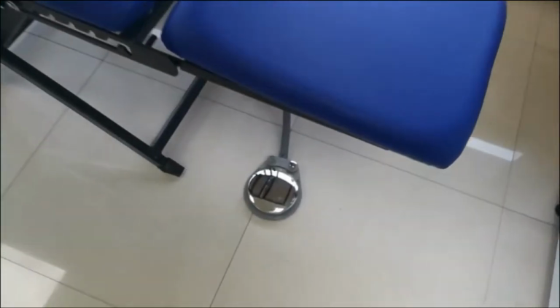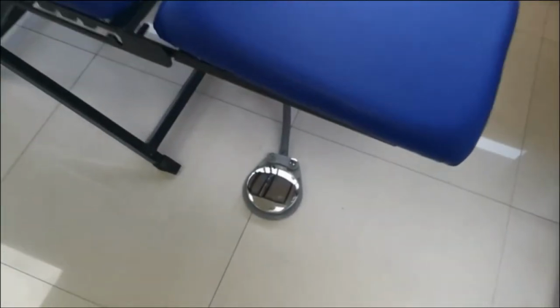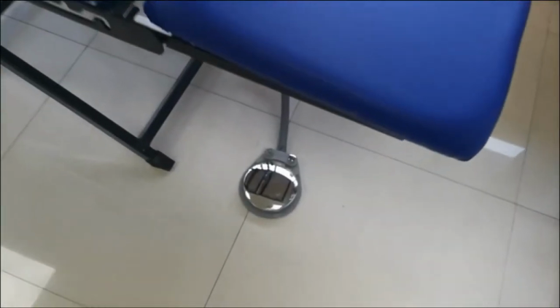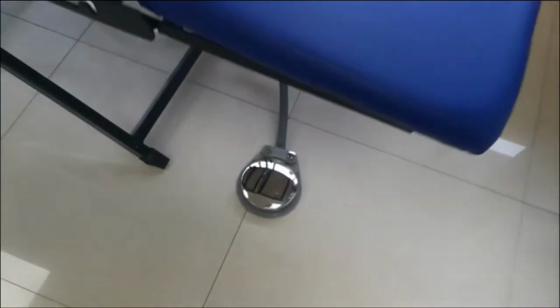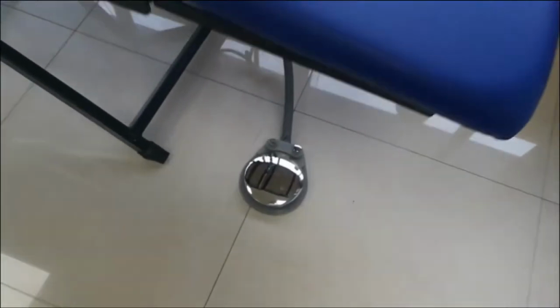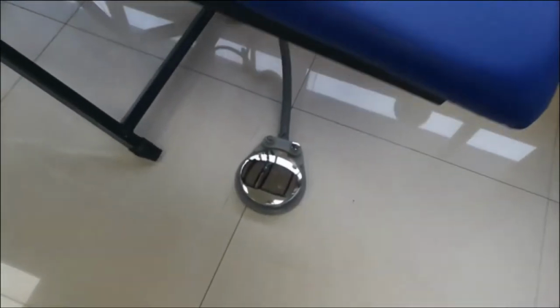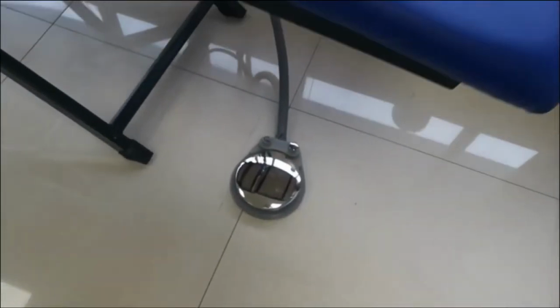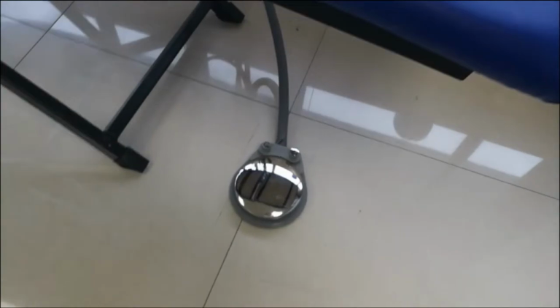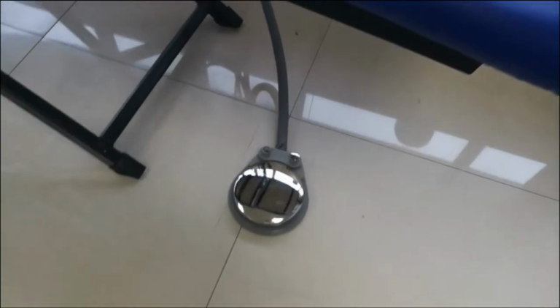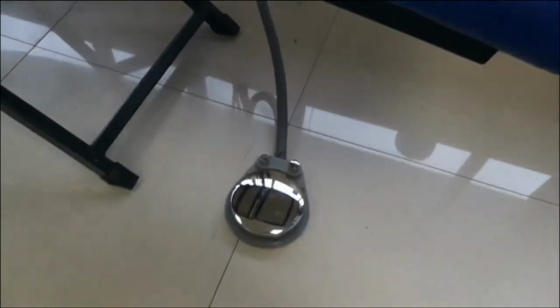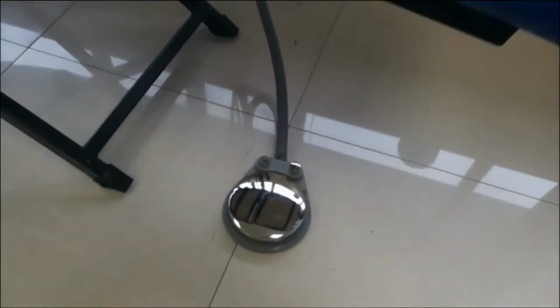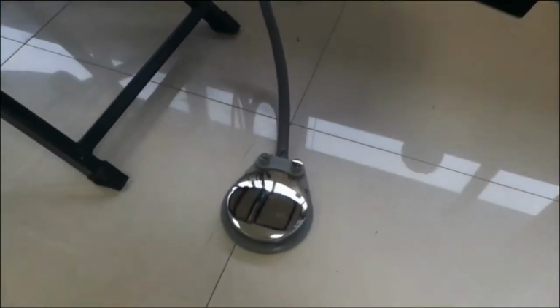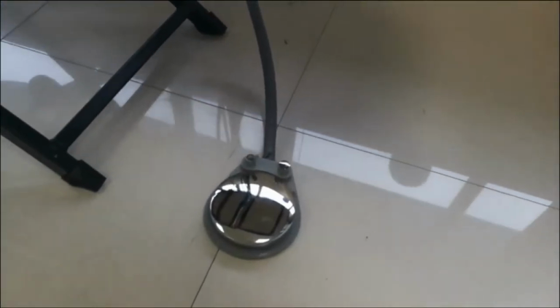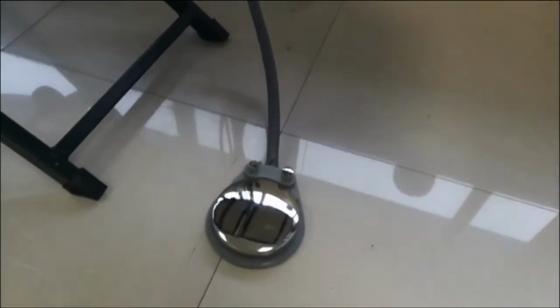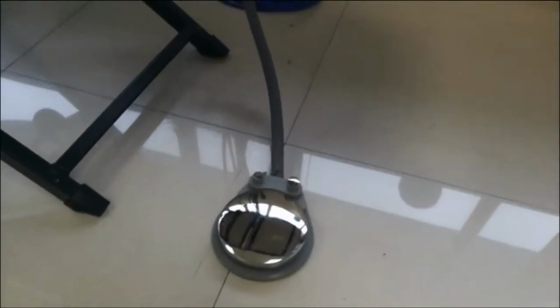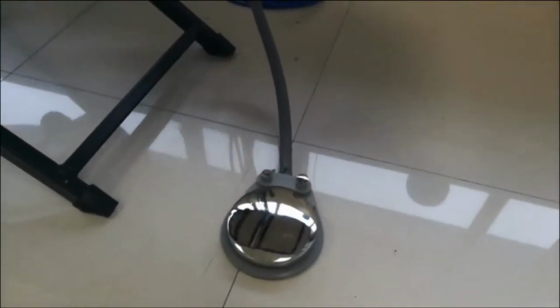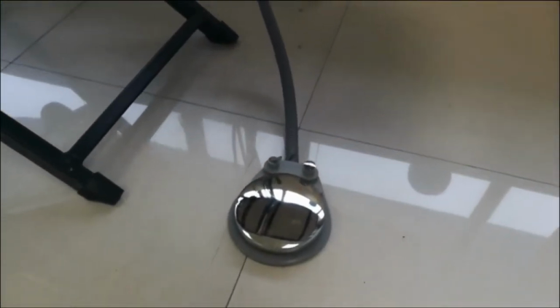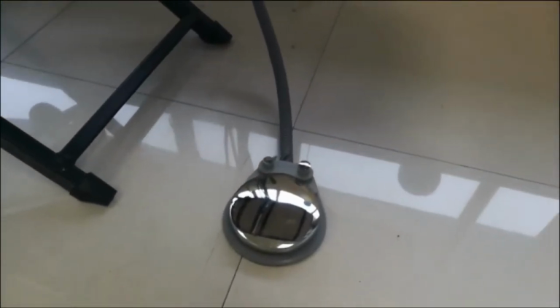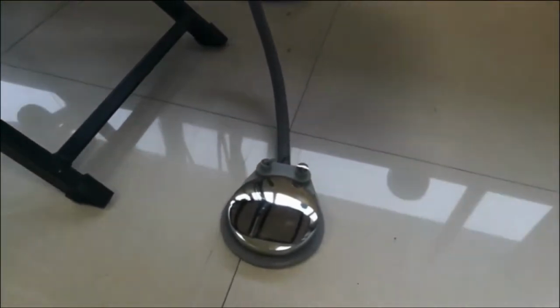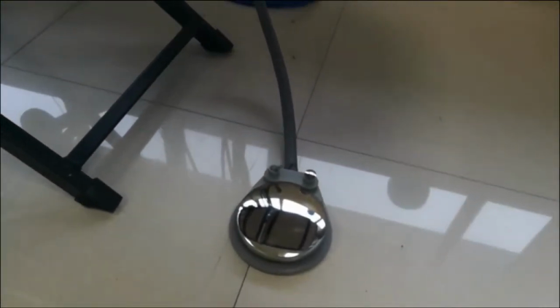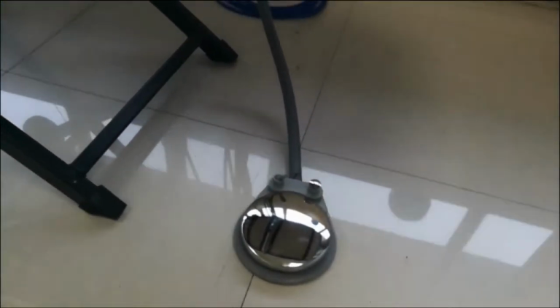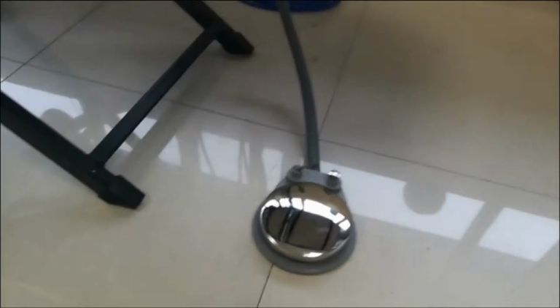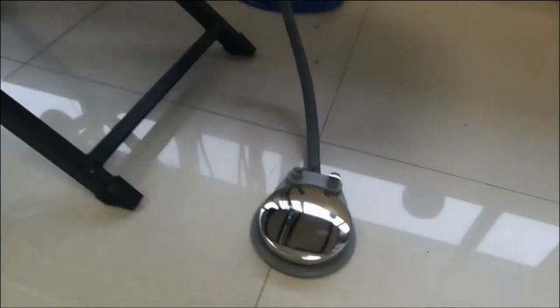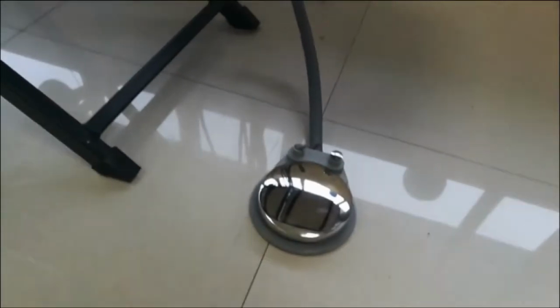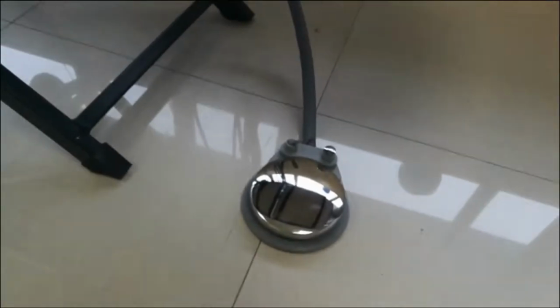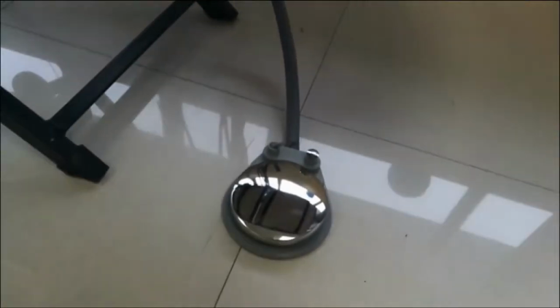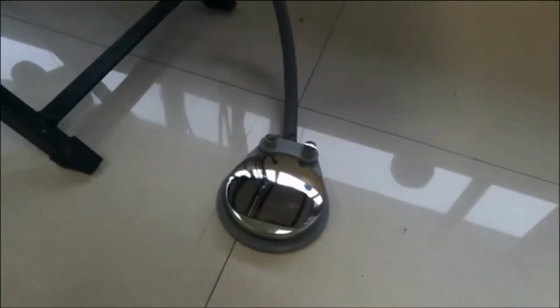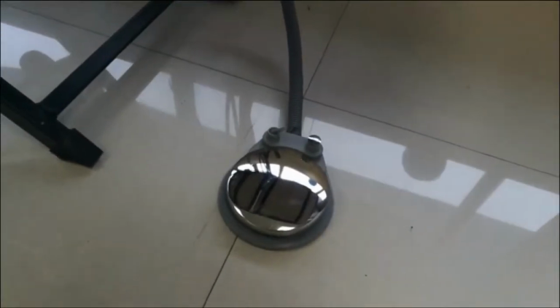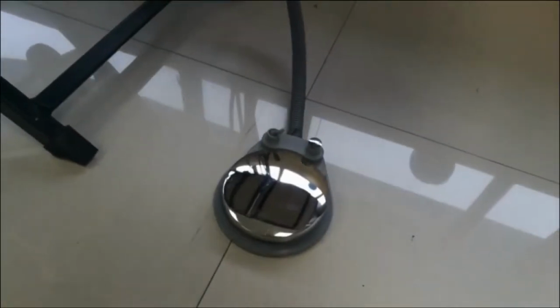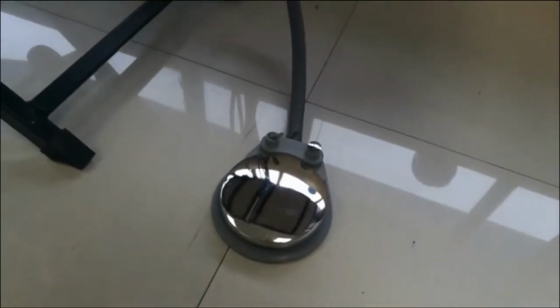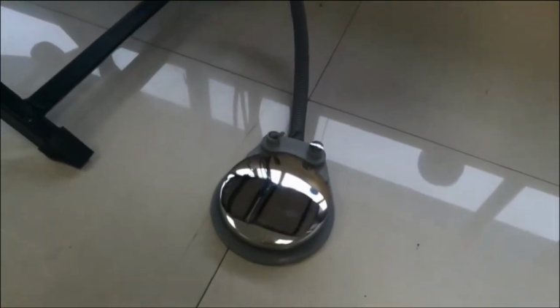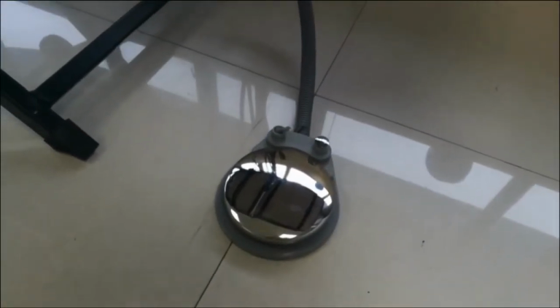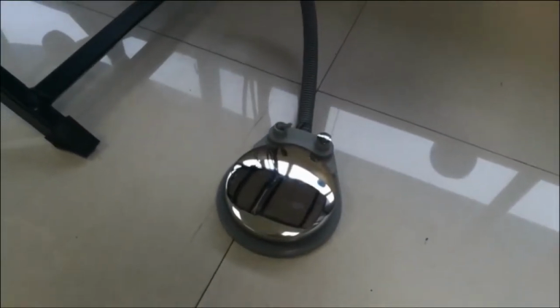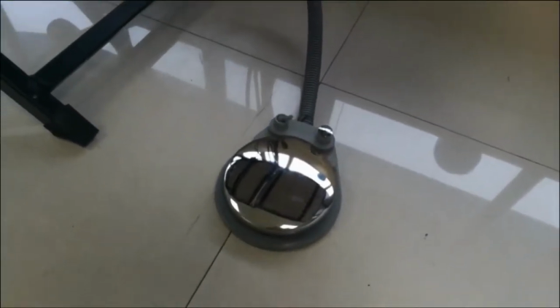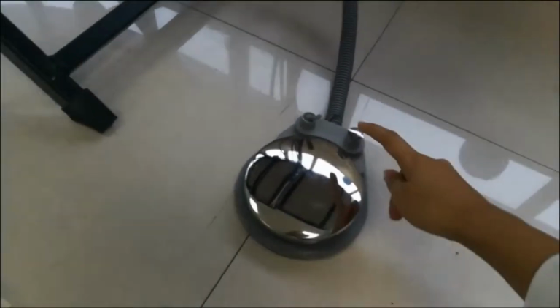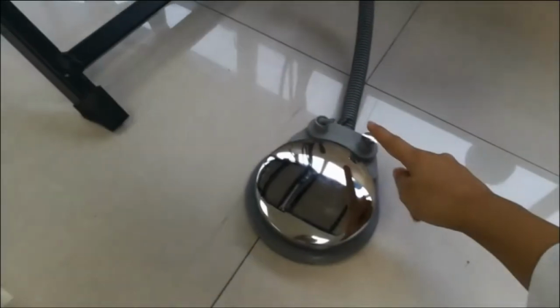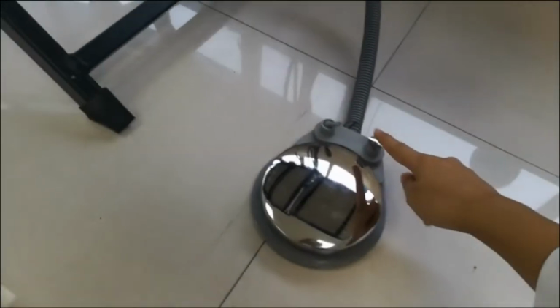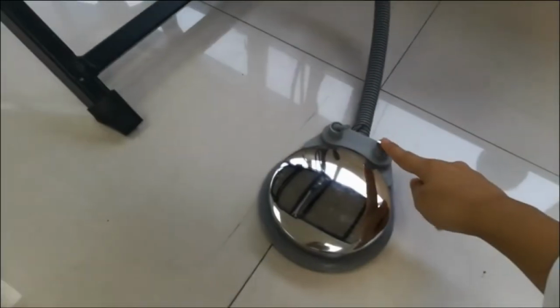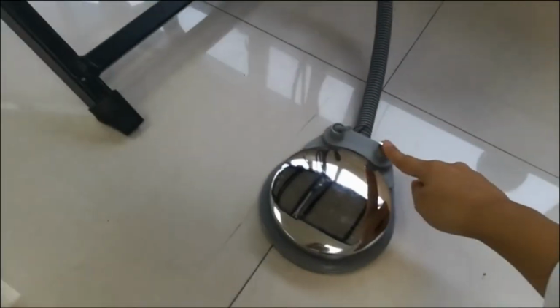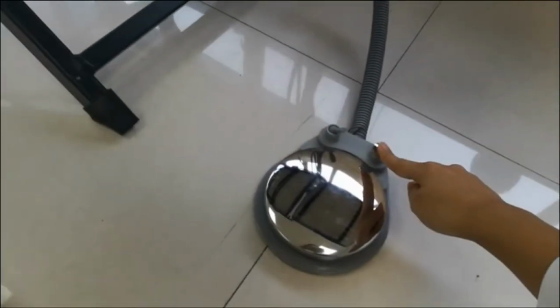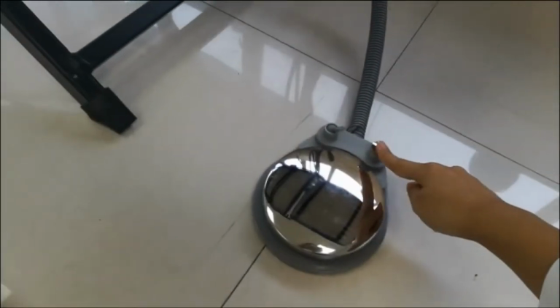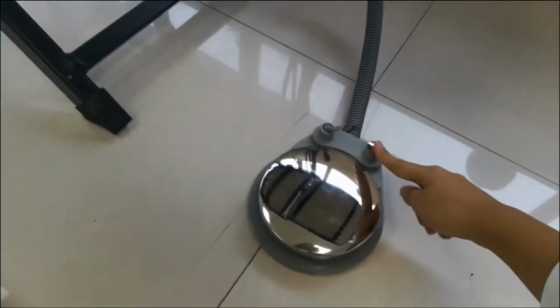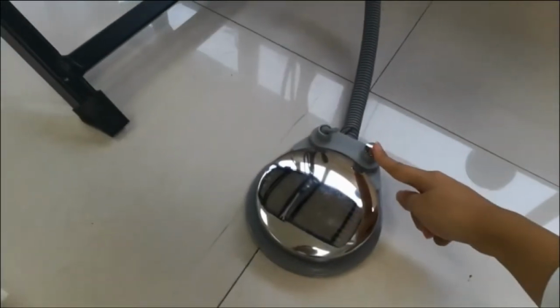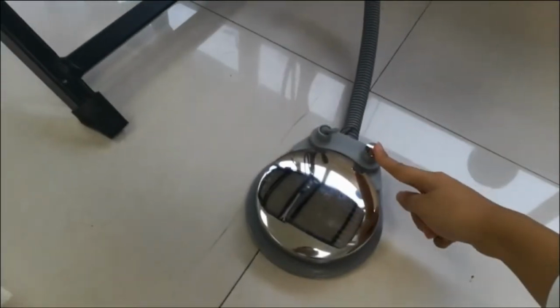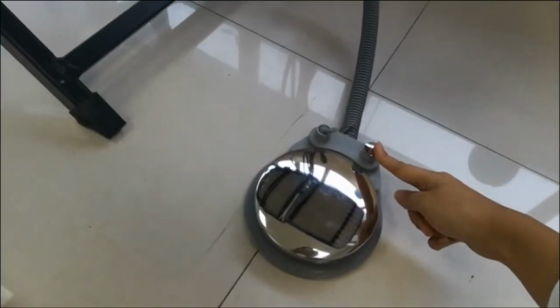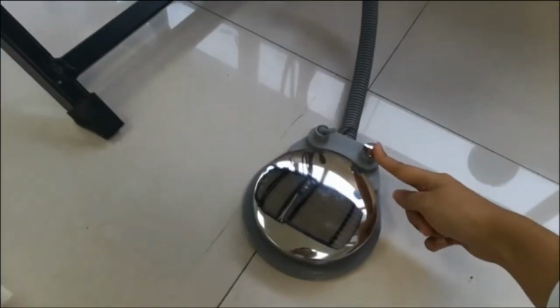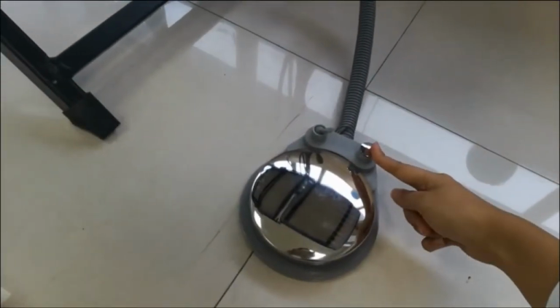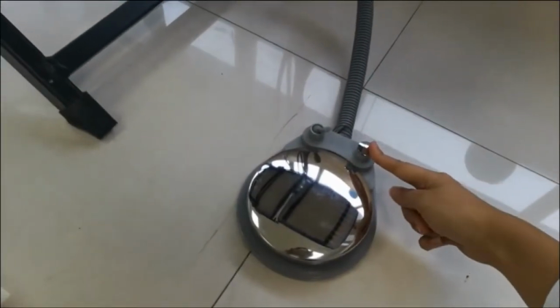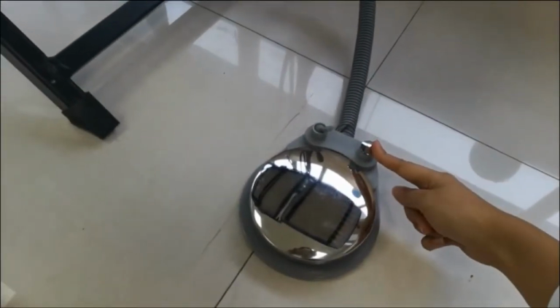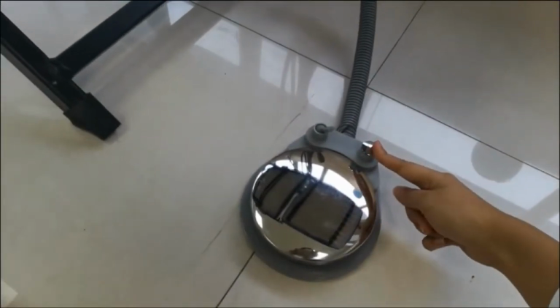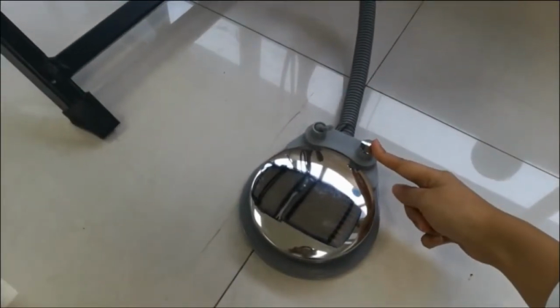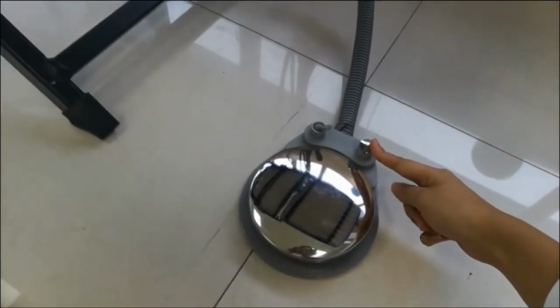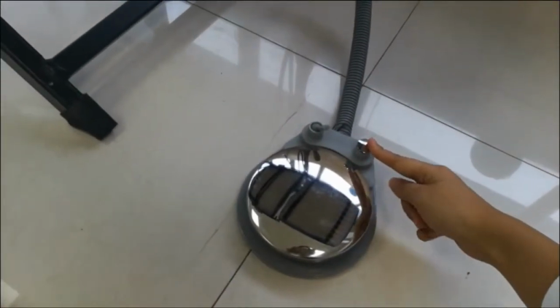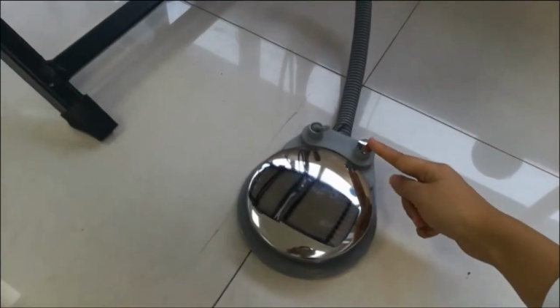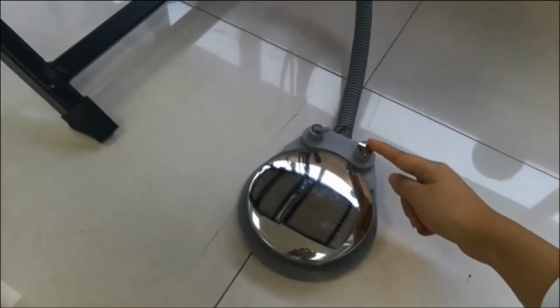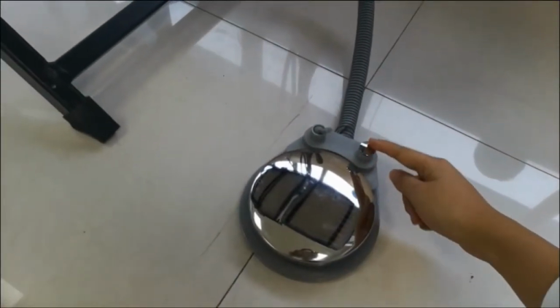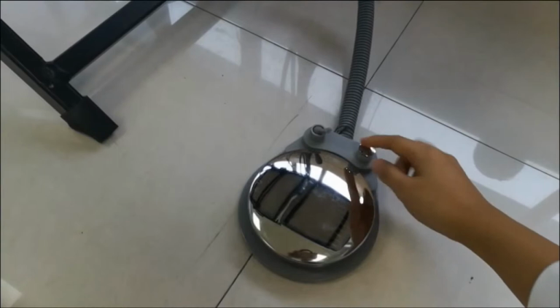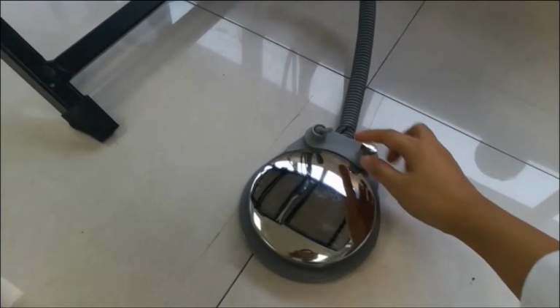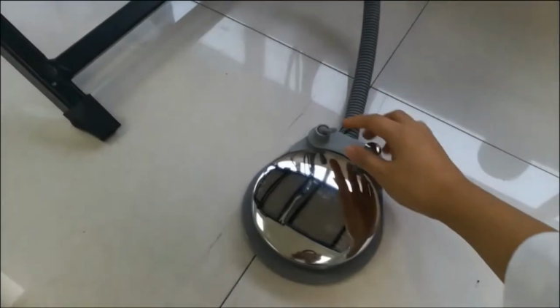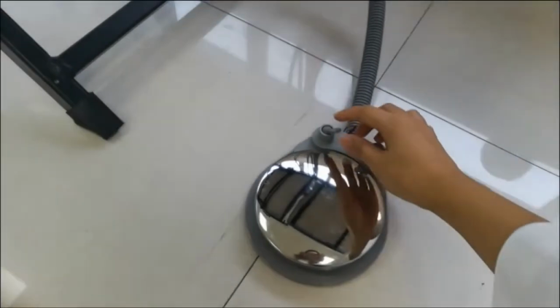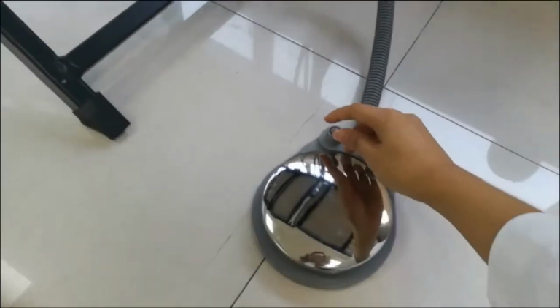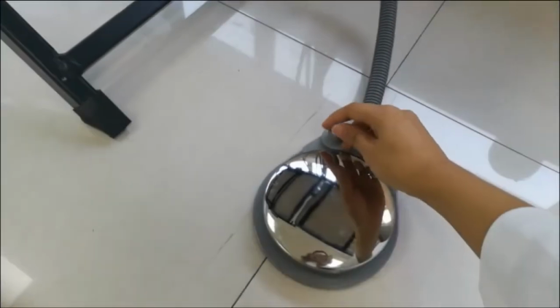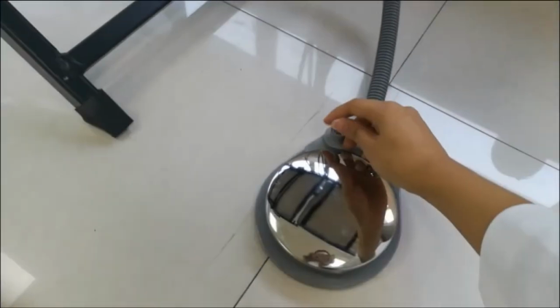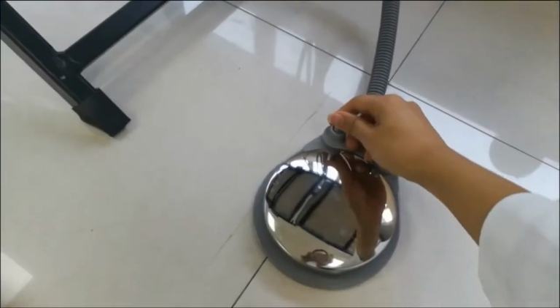The foot pedal has two switches: one for water, one for the air.